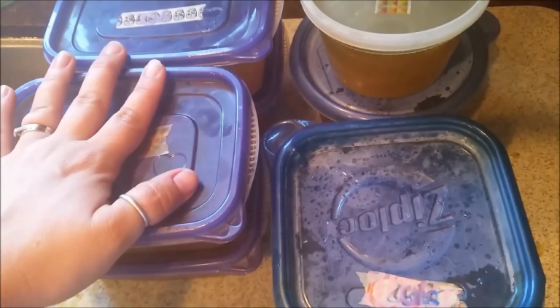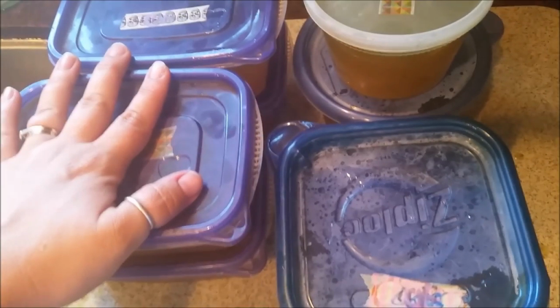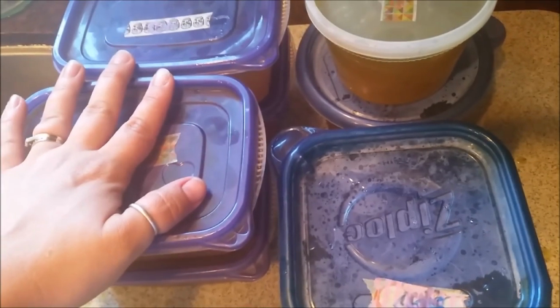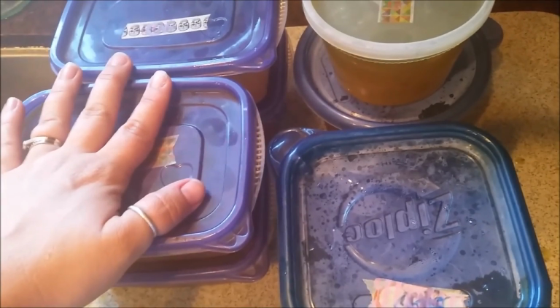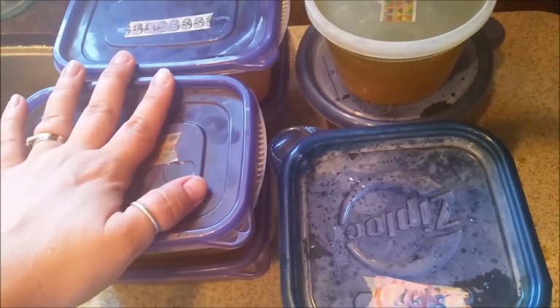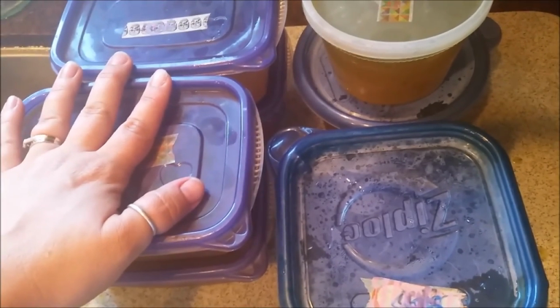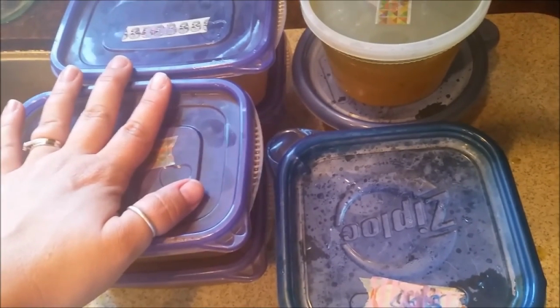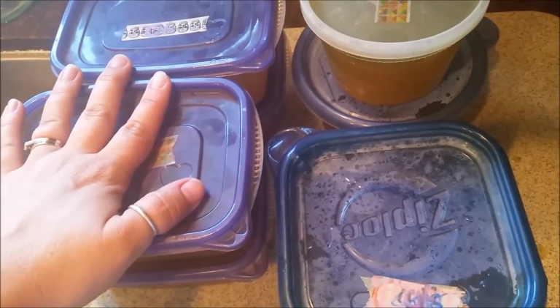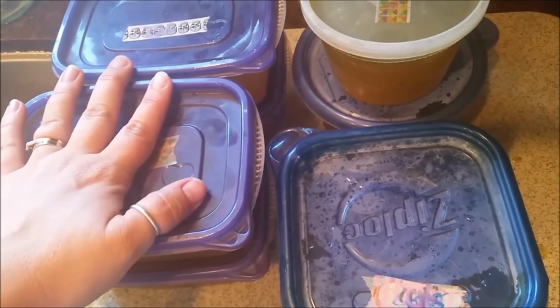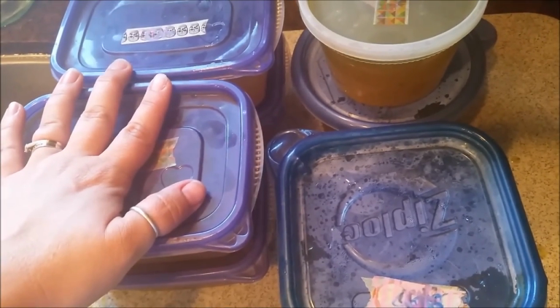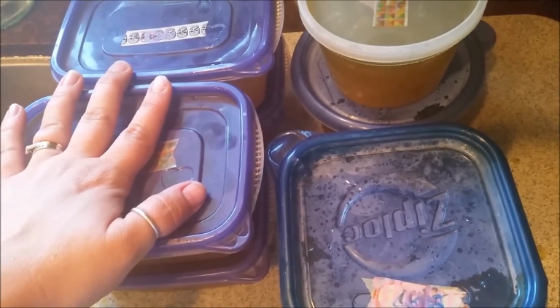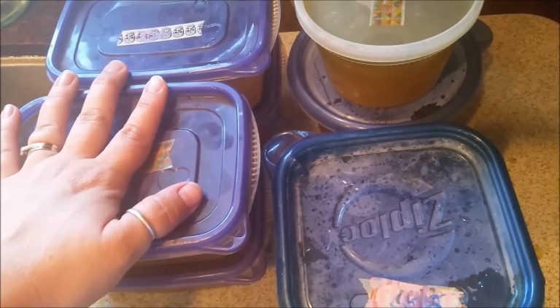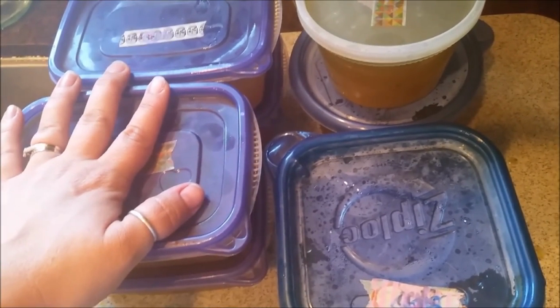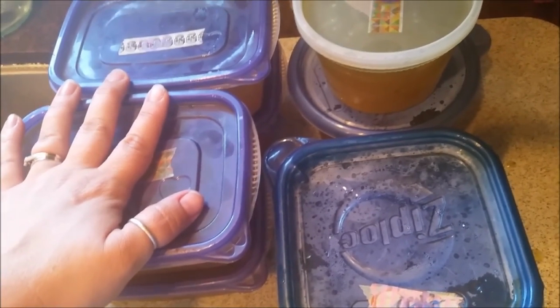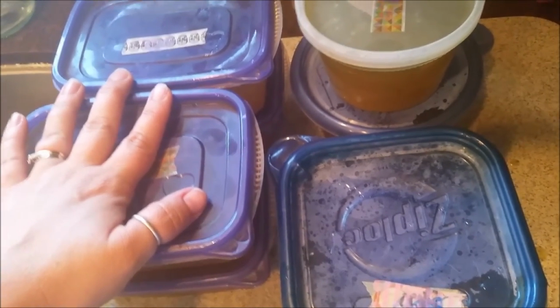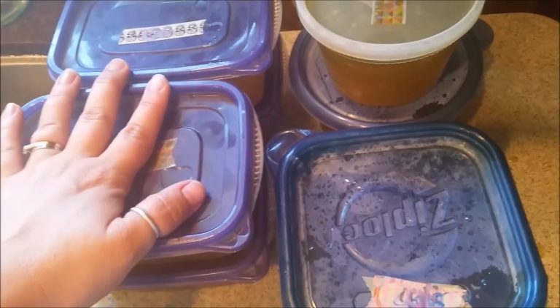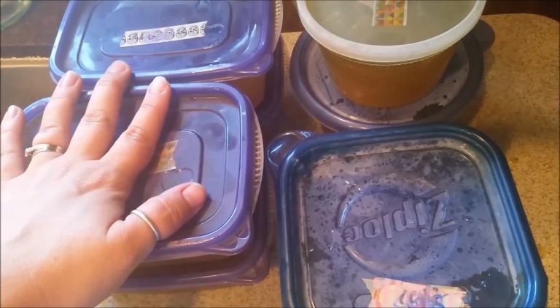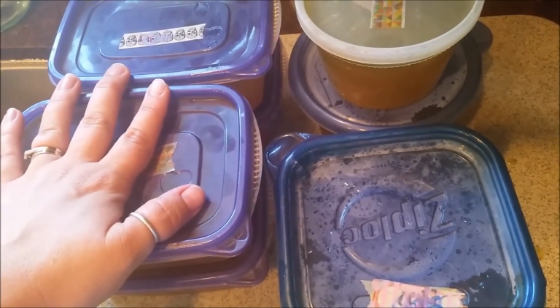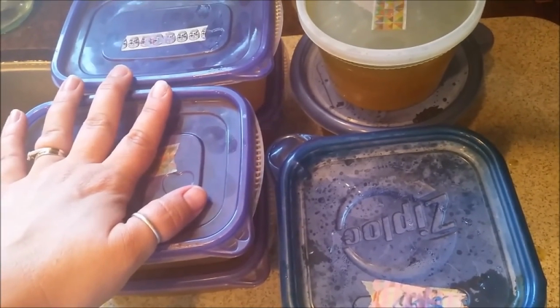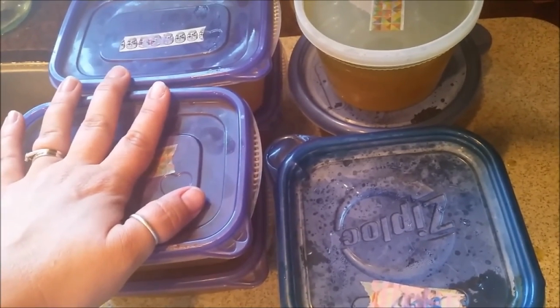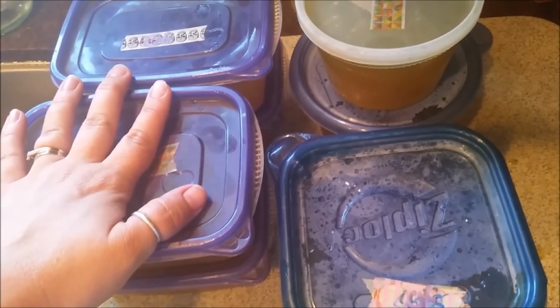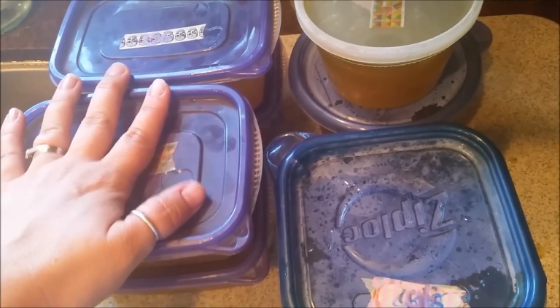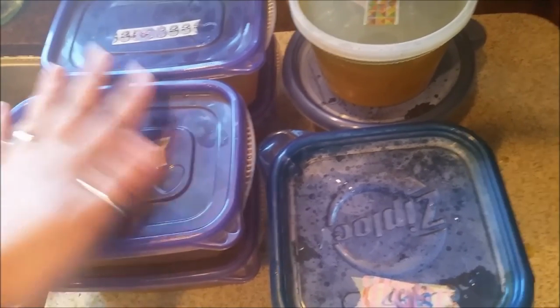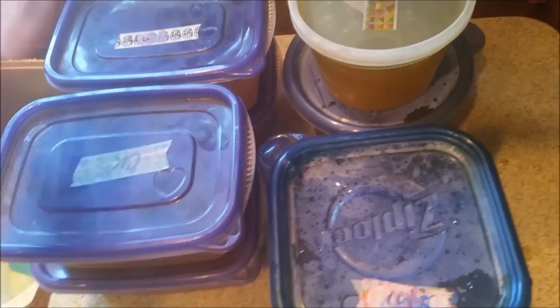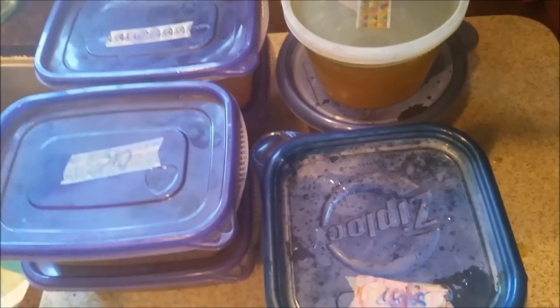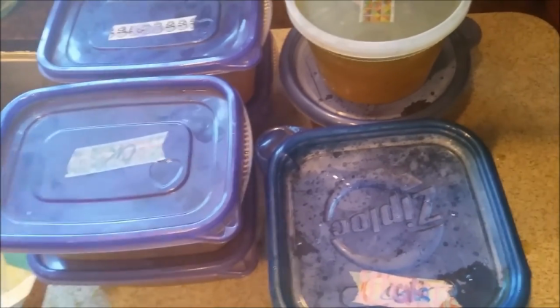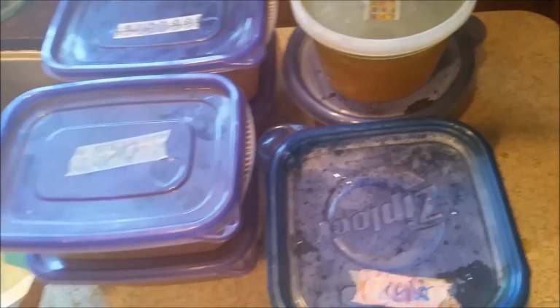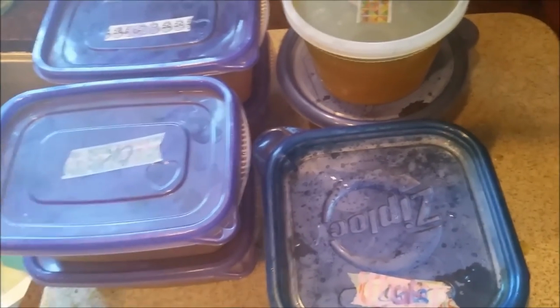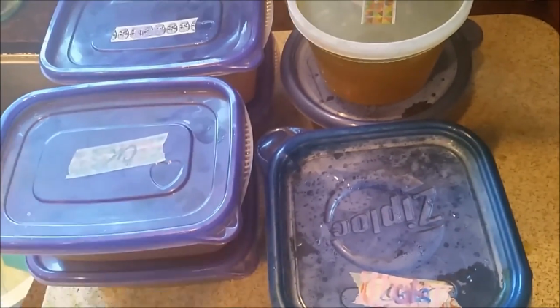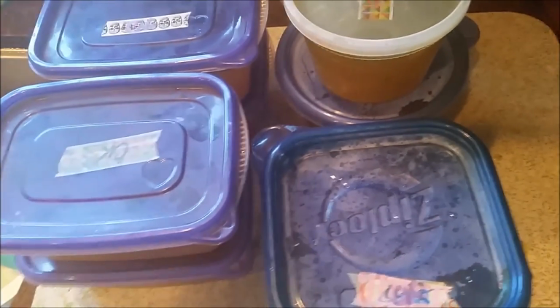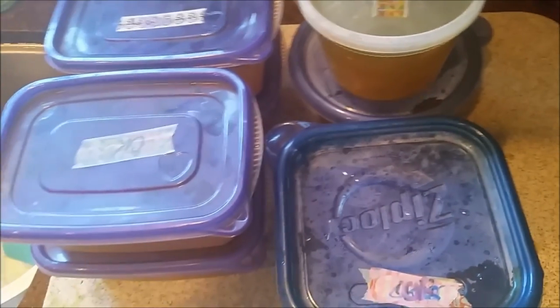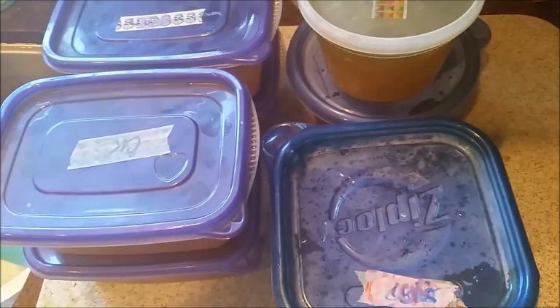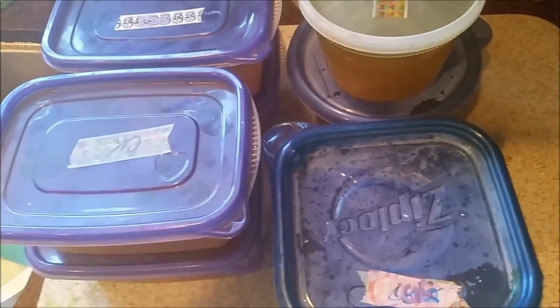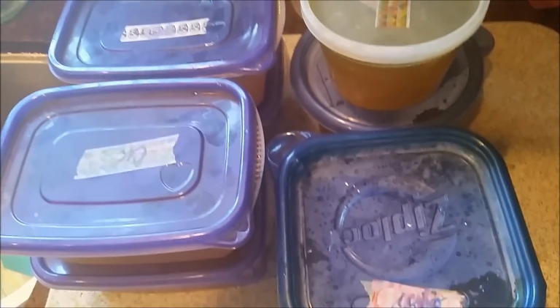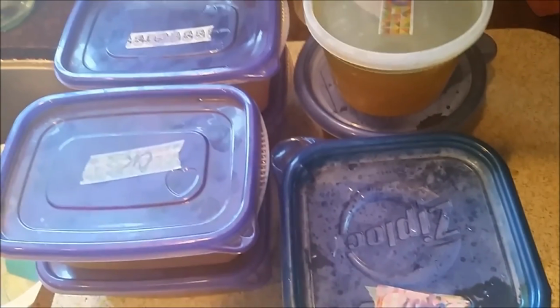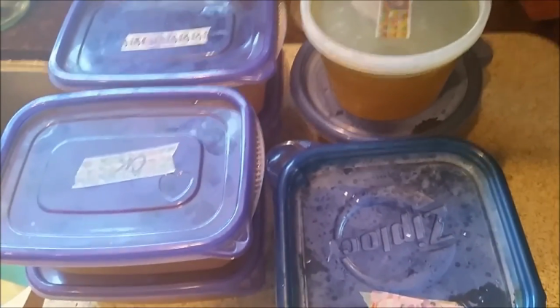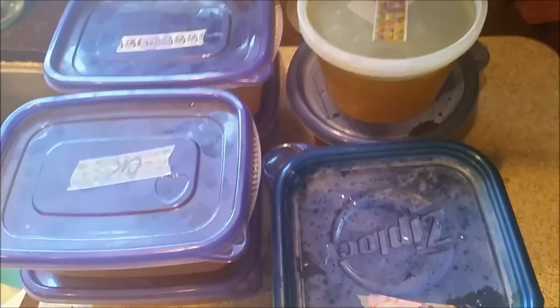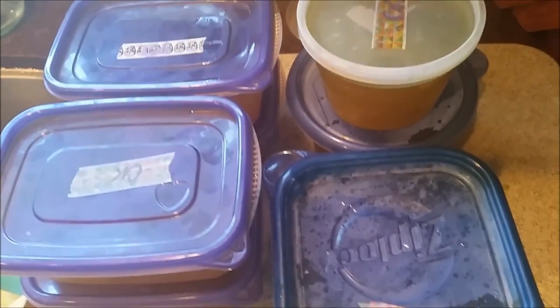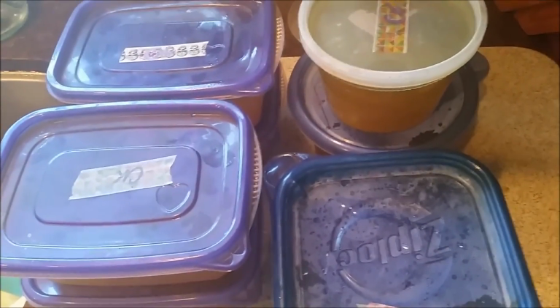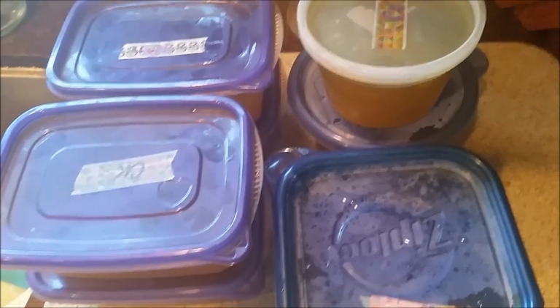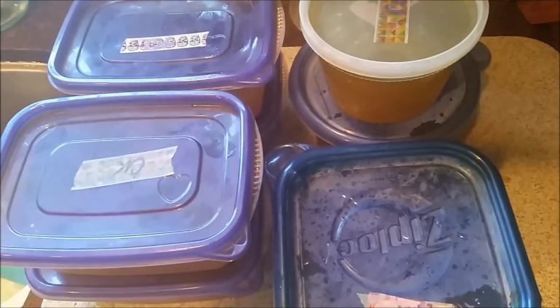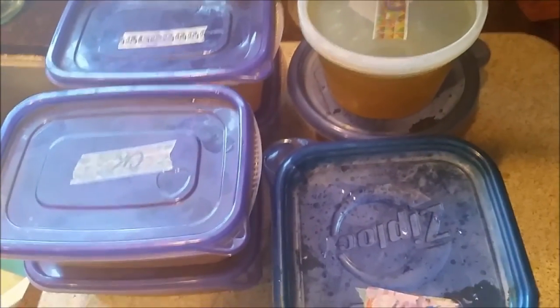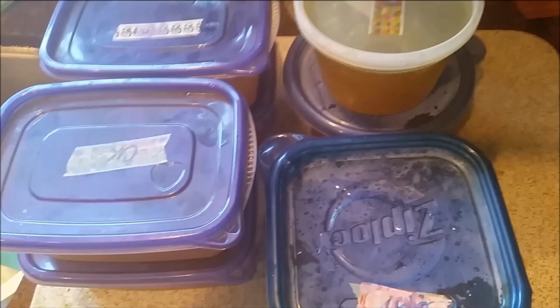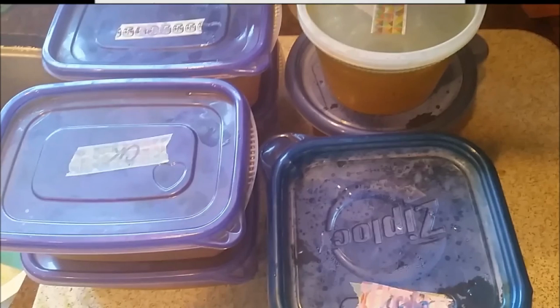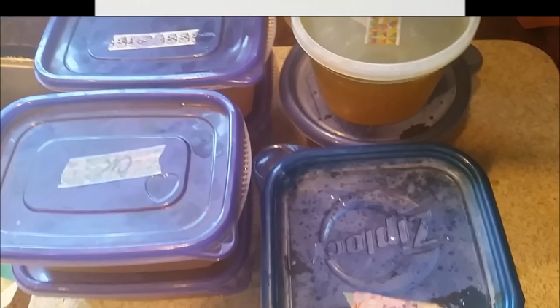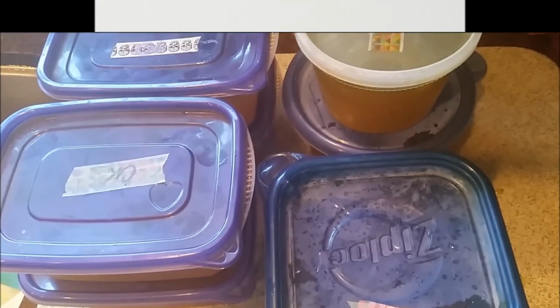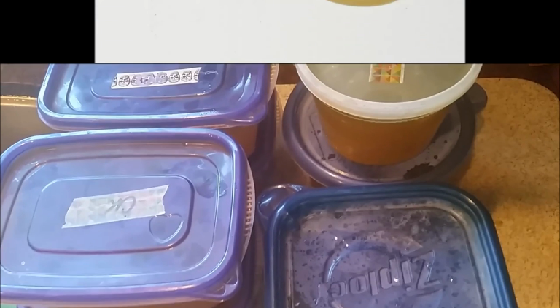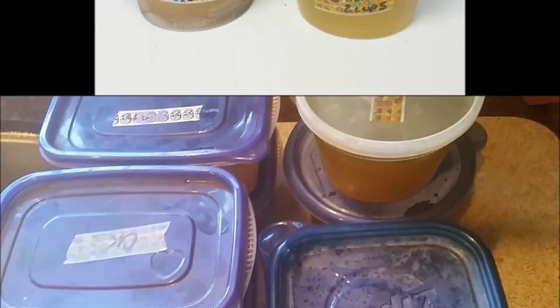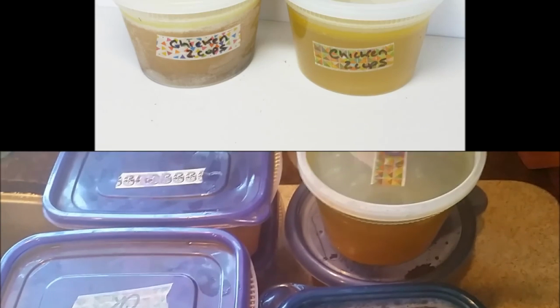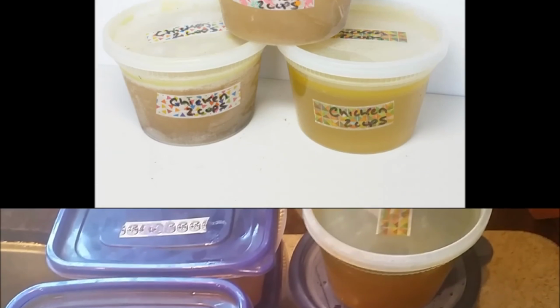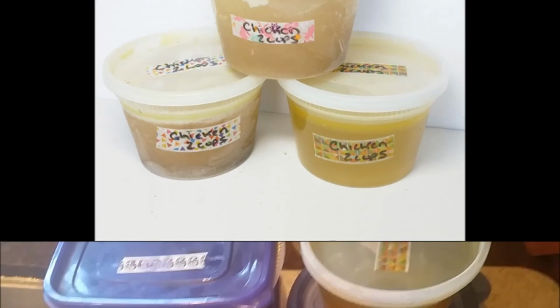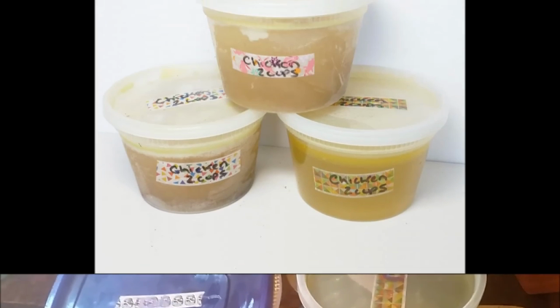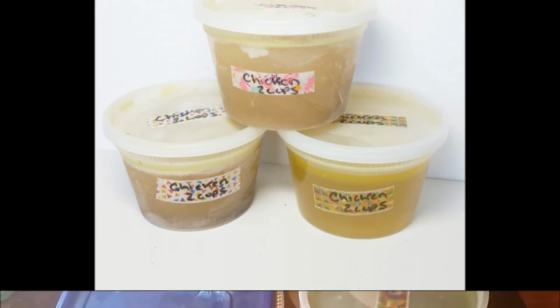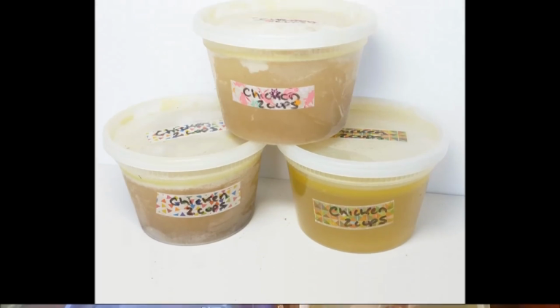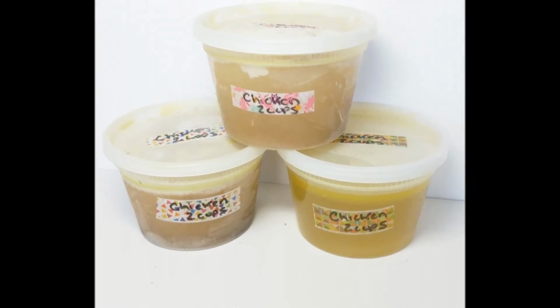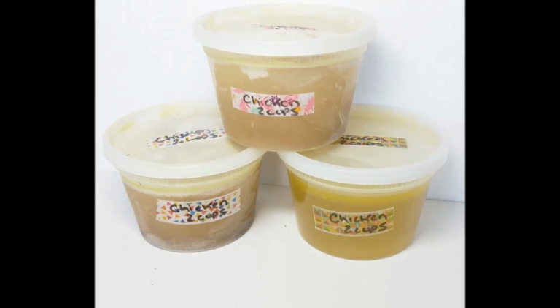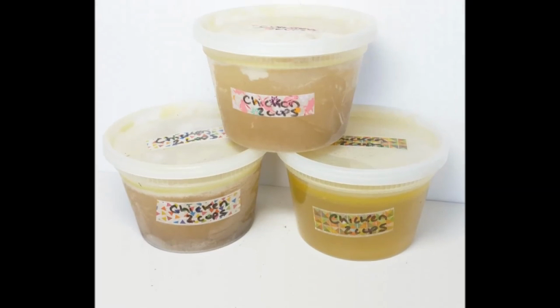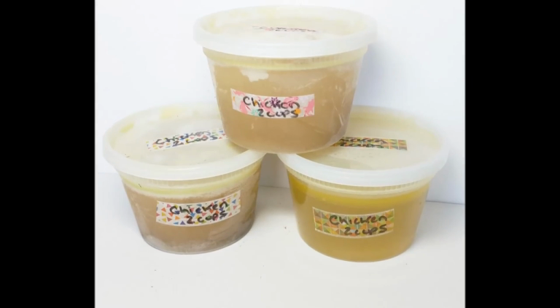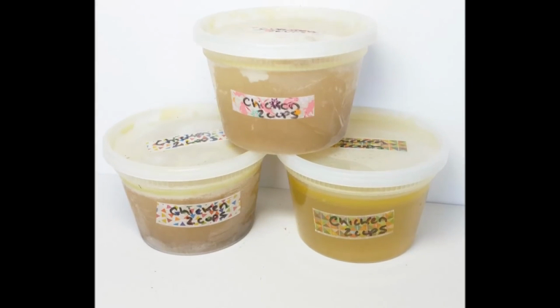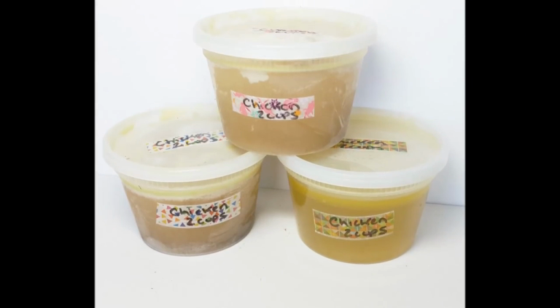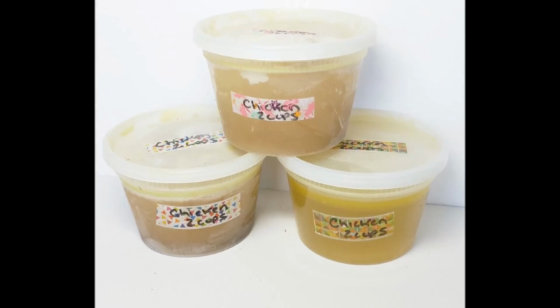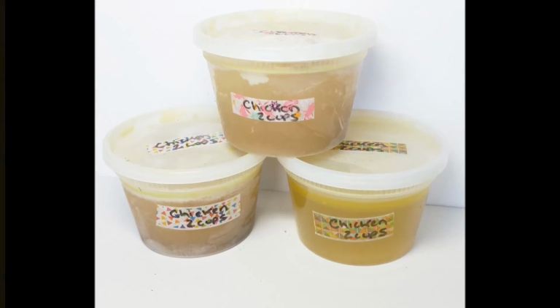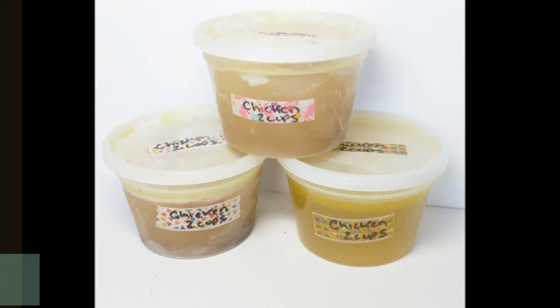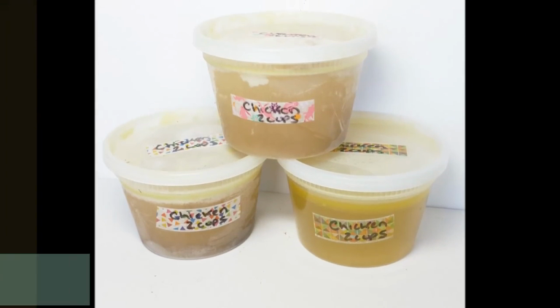Each one of these is enough for a pot of rice, a soup base, or whatever. Lots of uses for this chicken broth — hope you enjoy it! Thanks for stopping by and don't forget to subscribe. Bye!